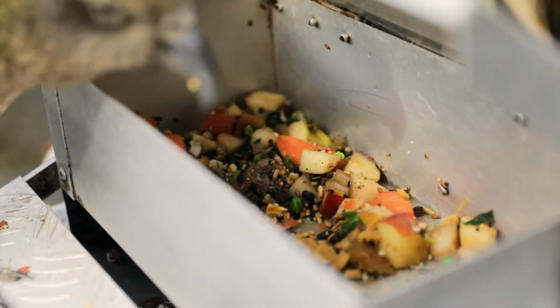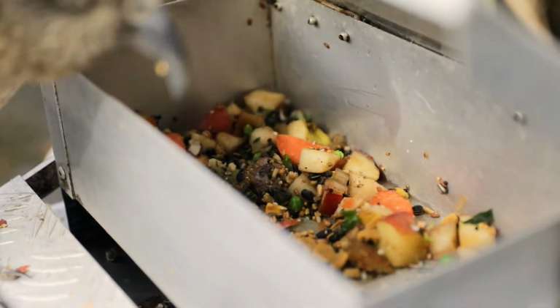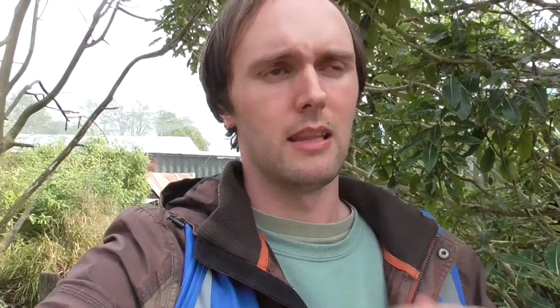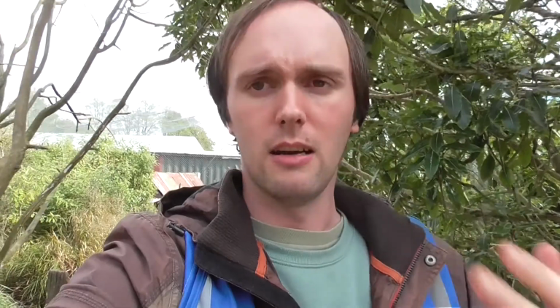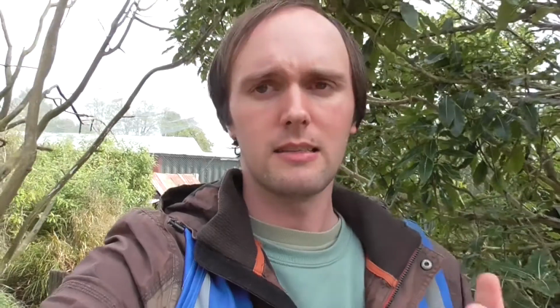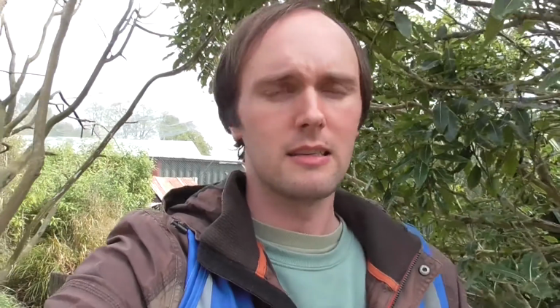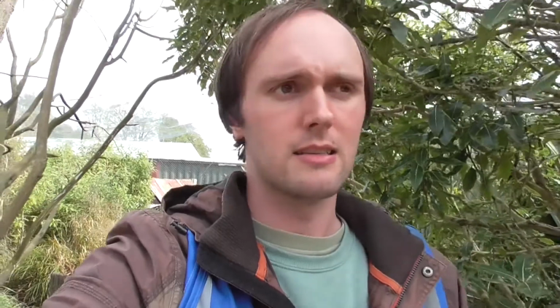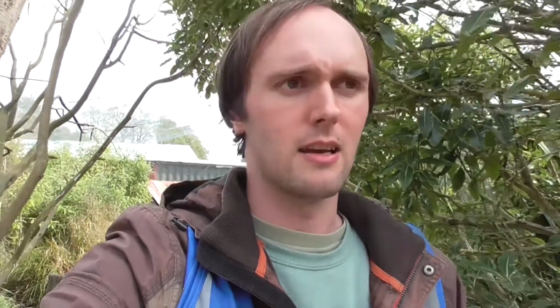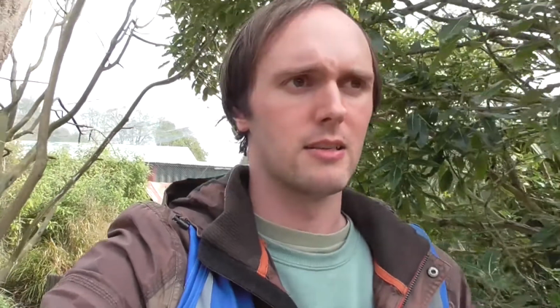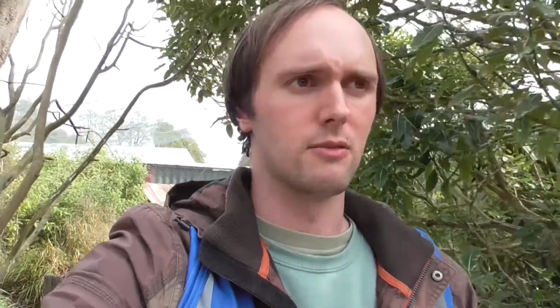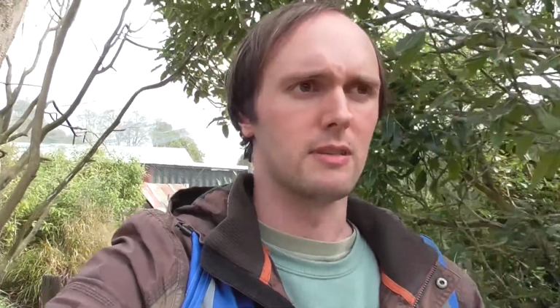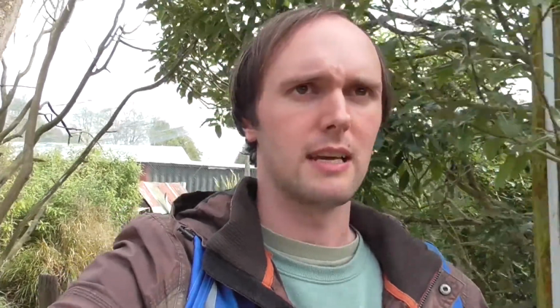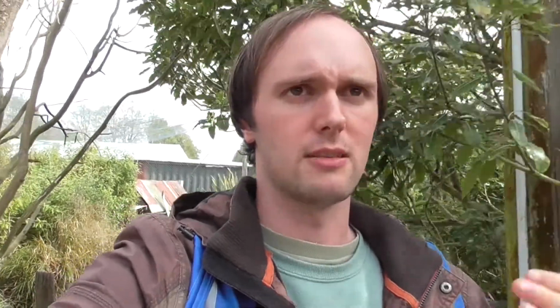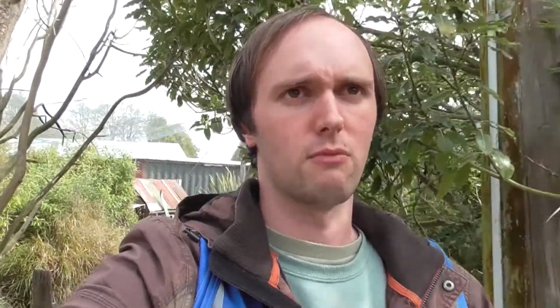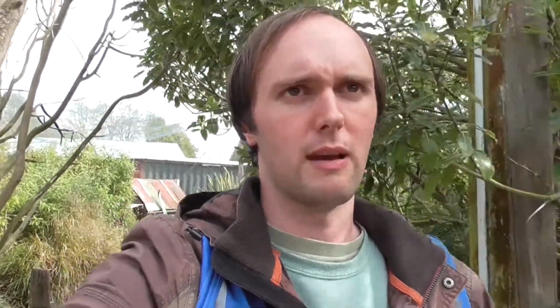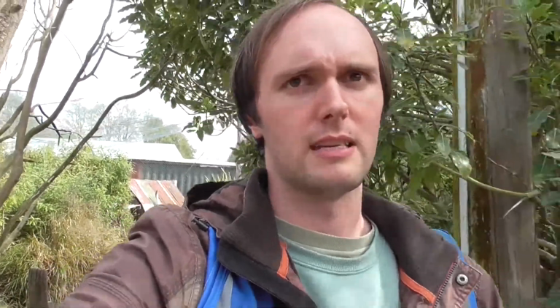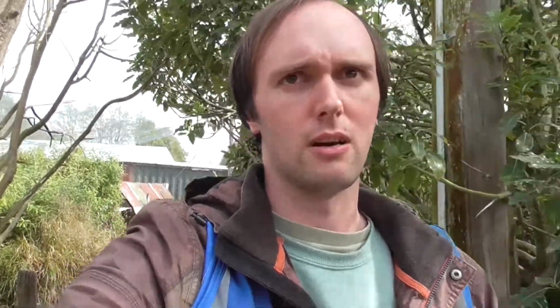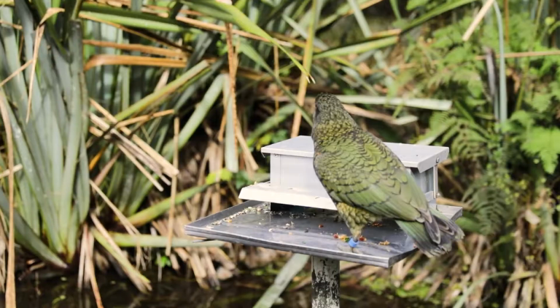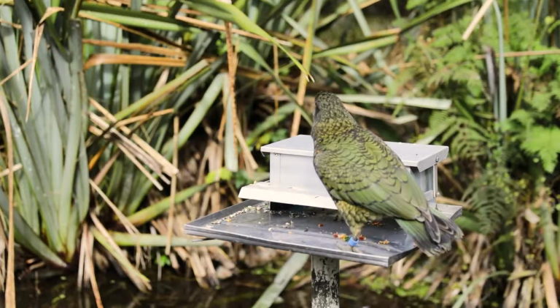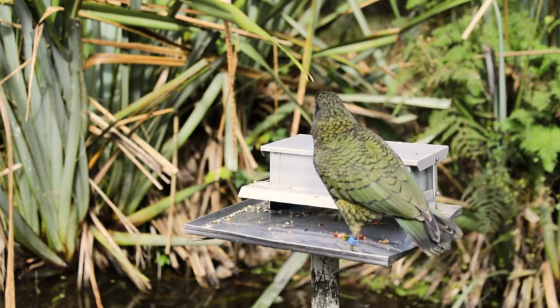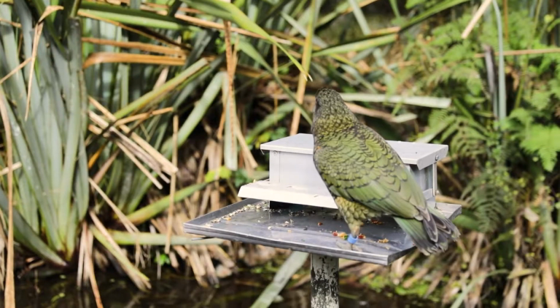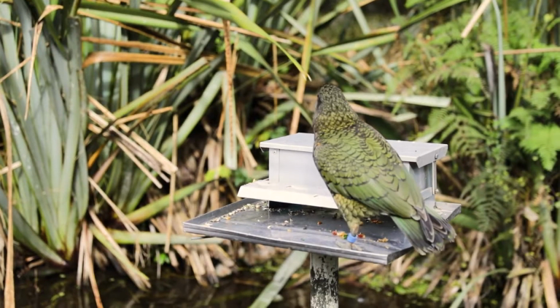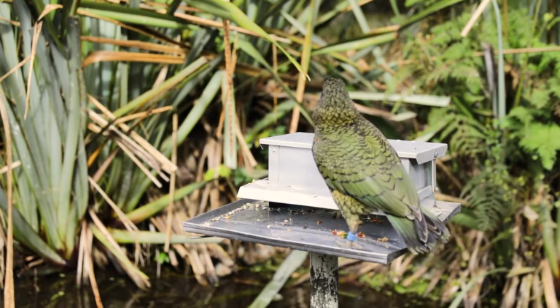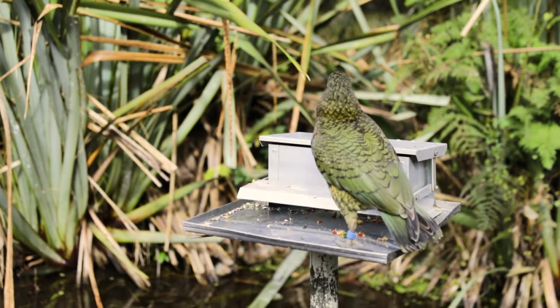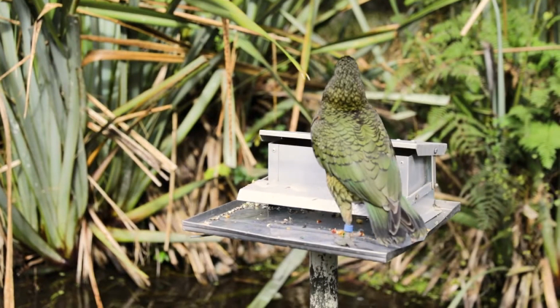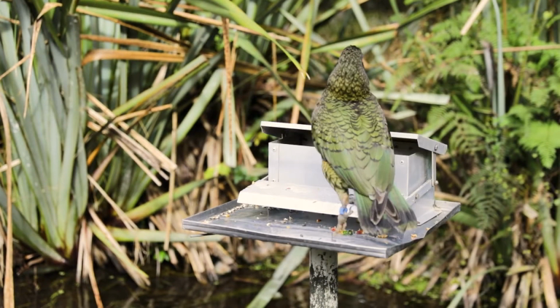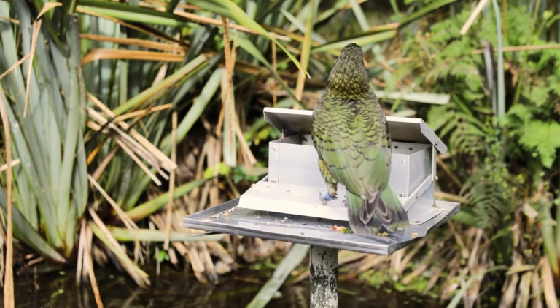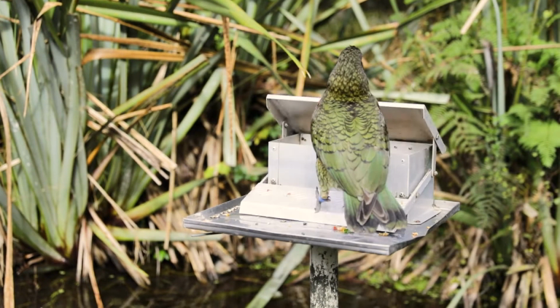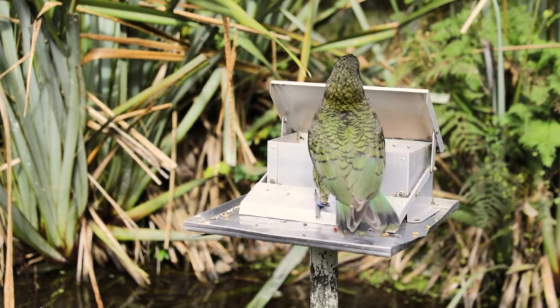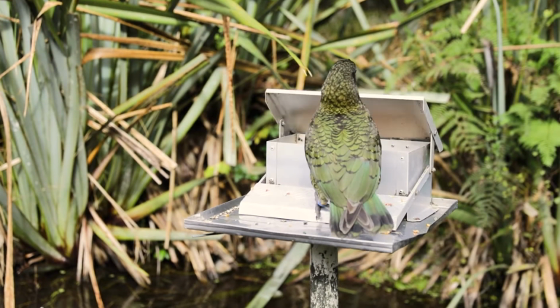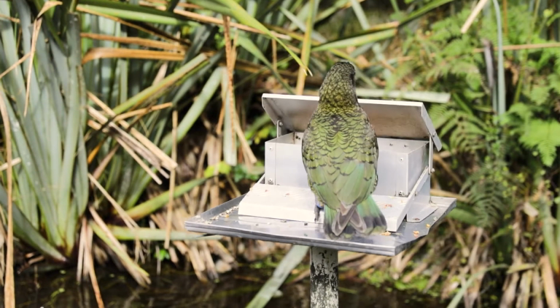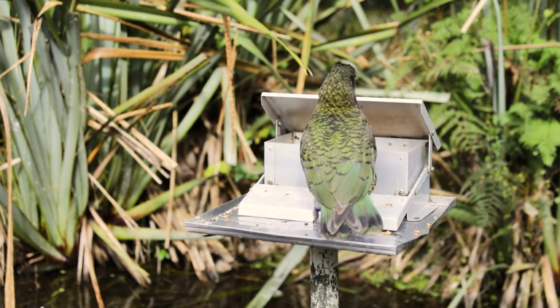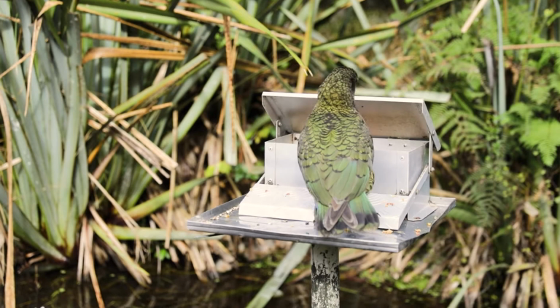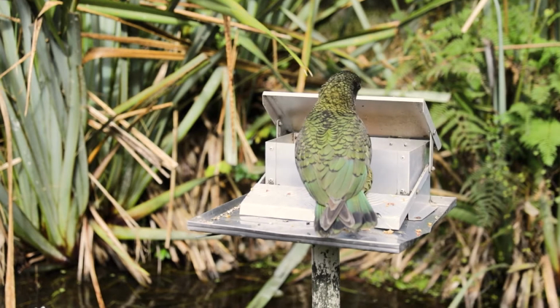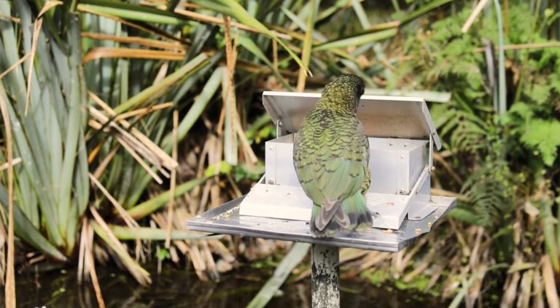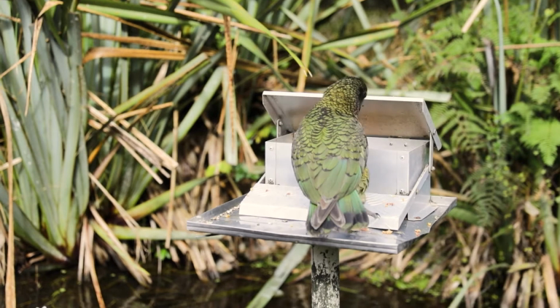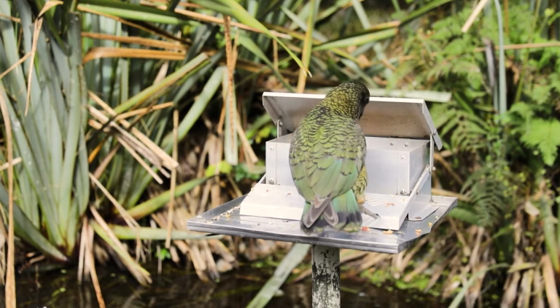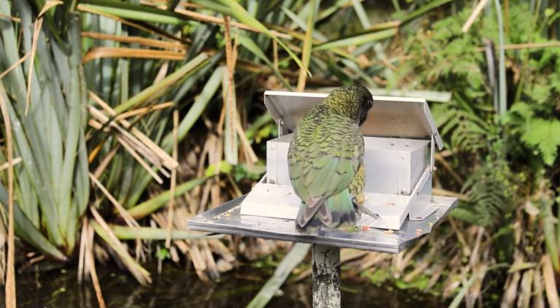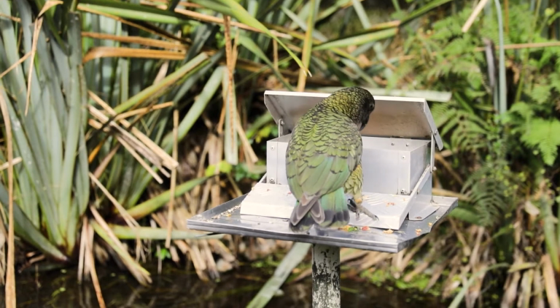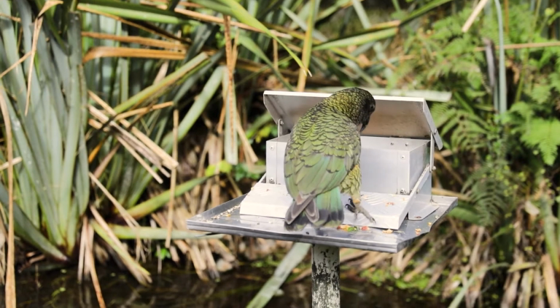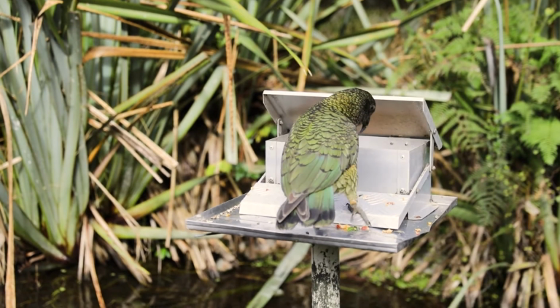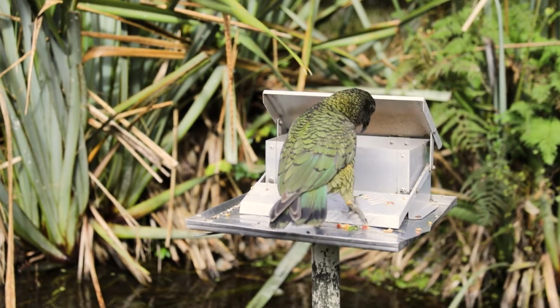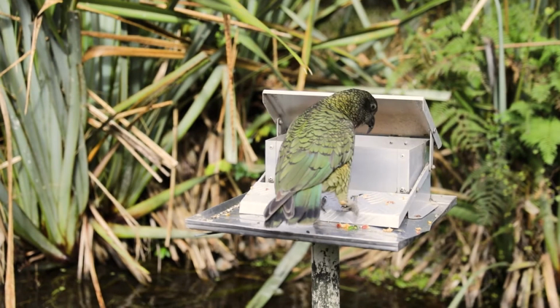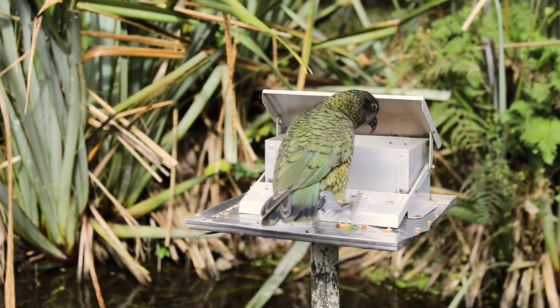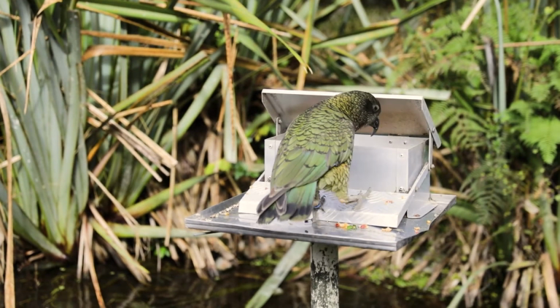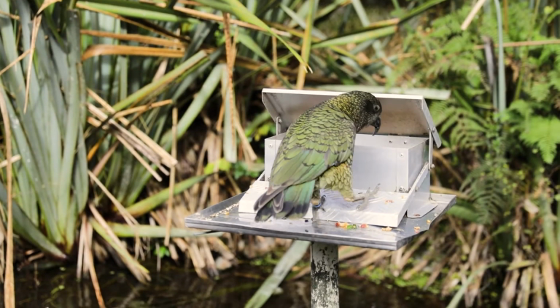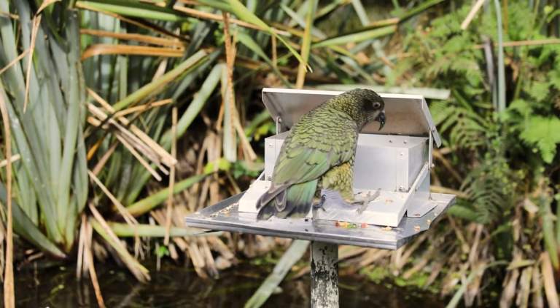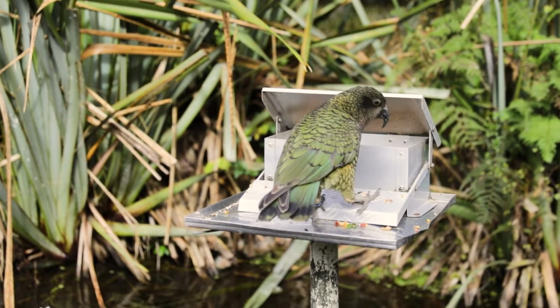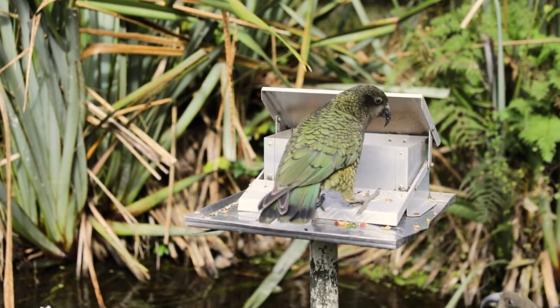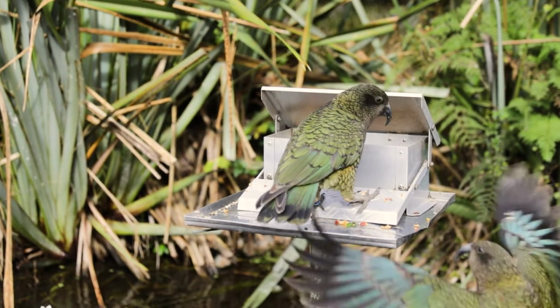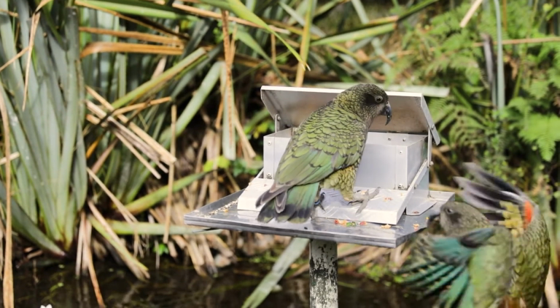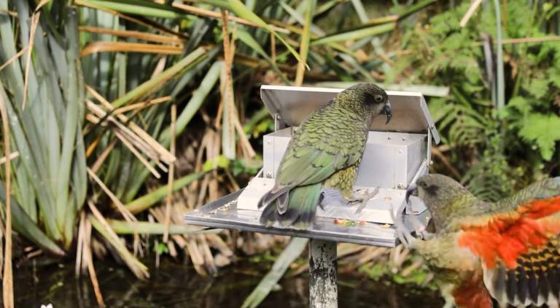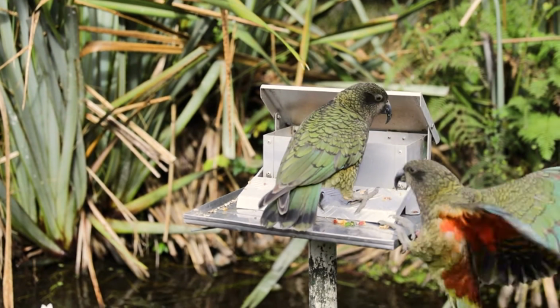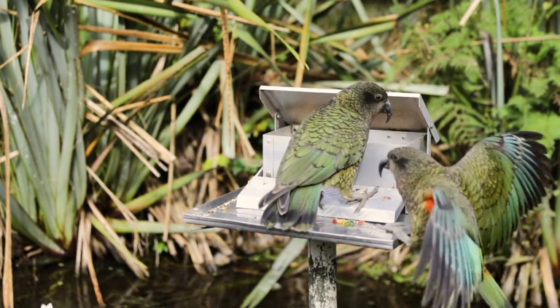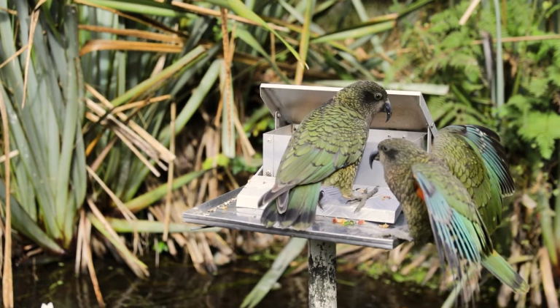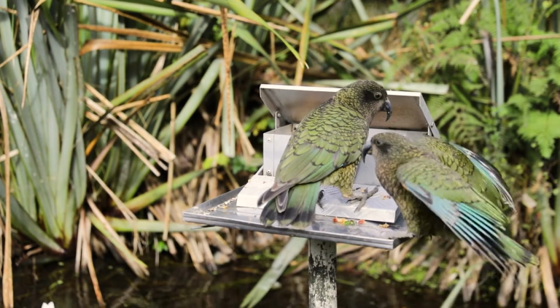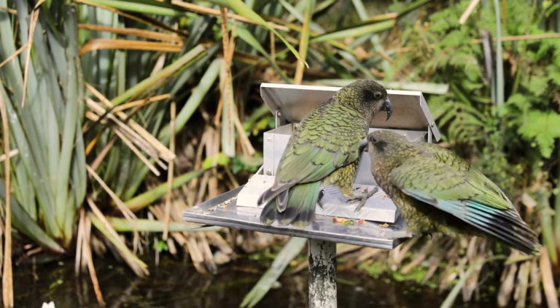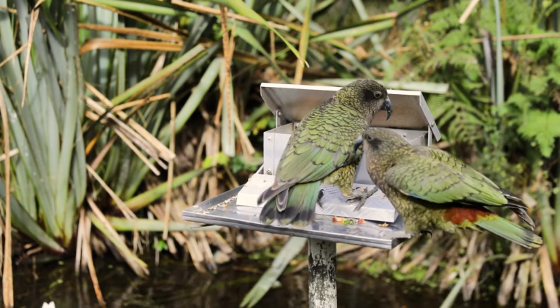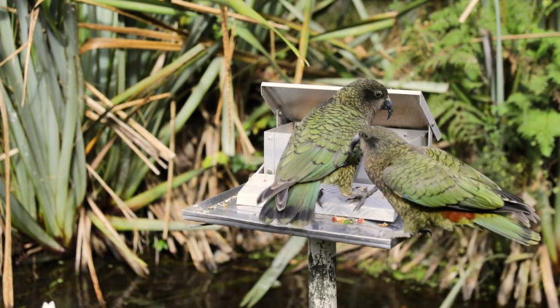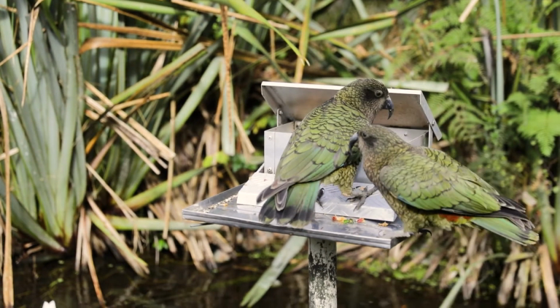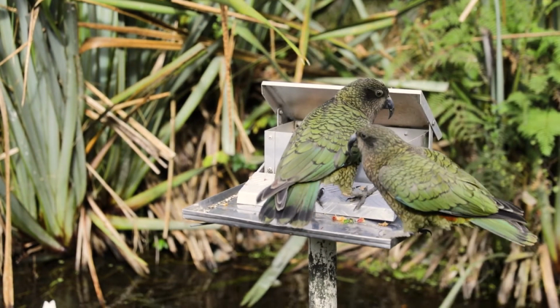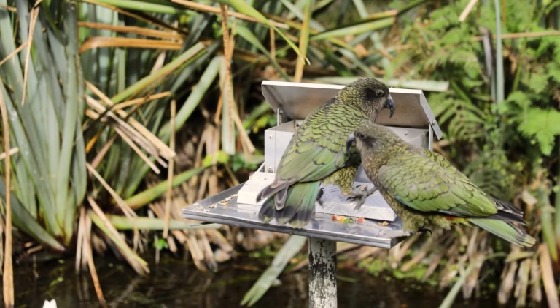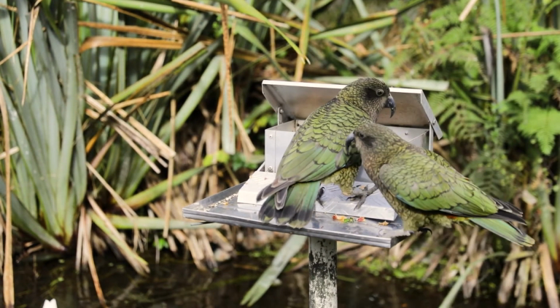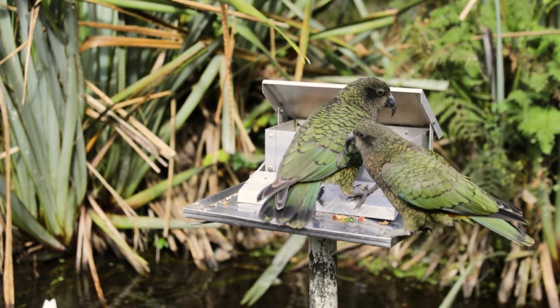They get refilled three times a day. They're nicely designed so it takes the weight of a kia to open the lid, which means that only the kia are able to get at their food.